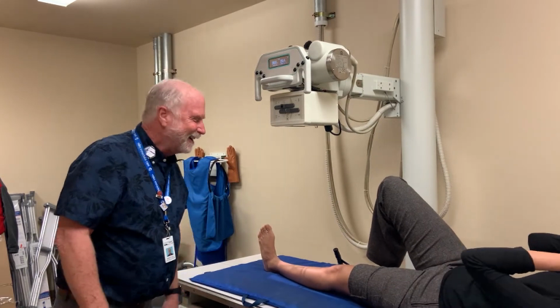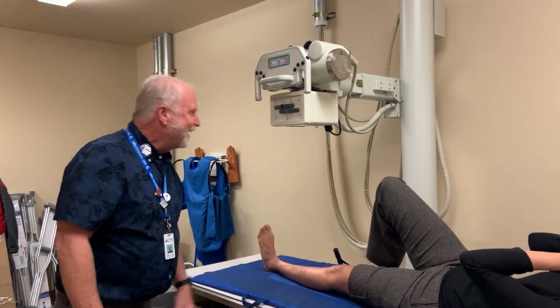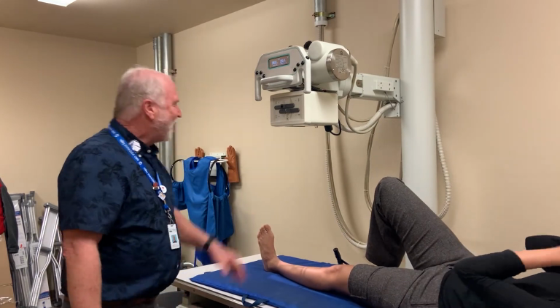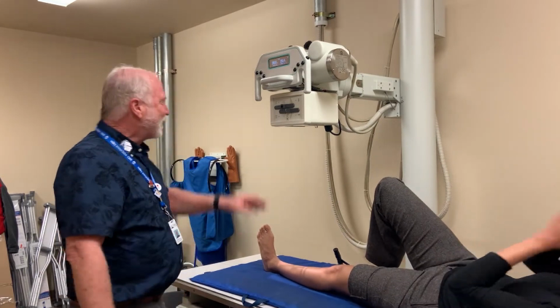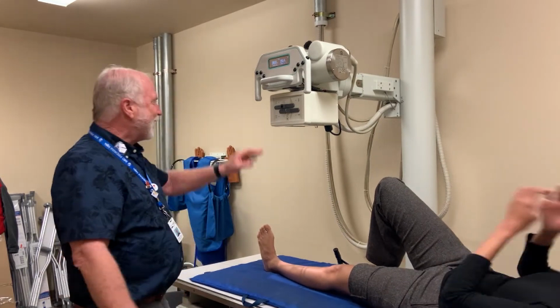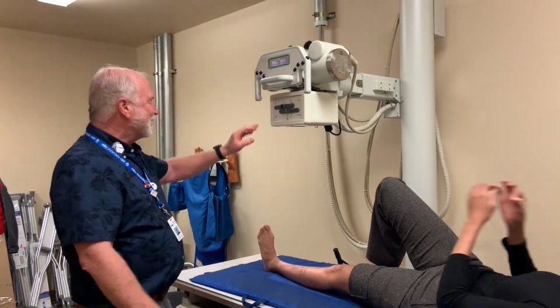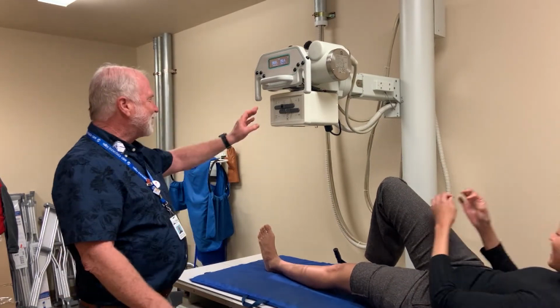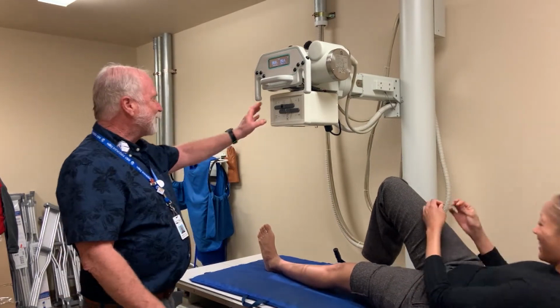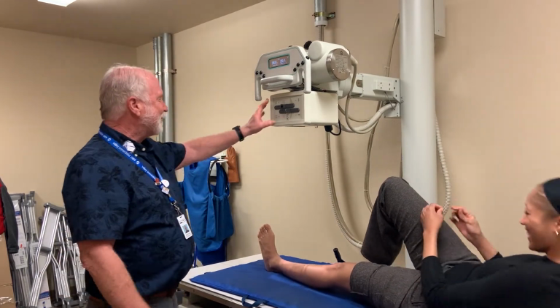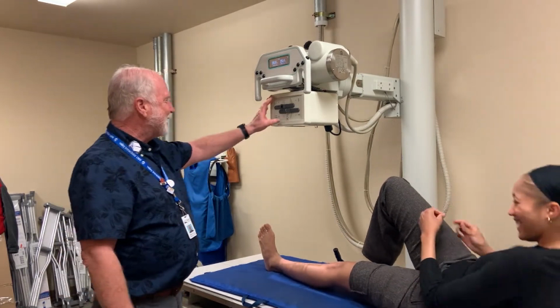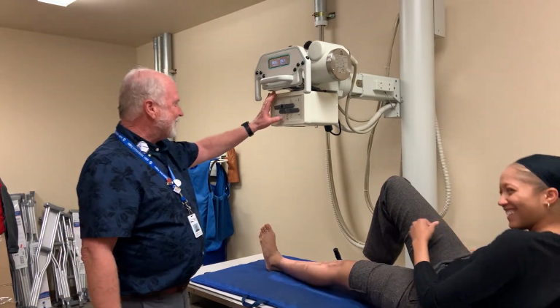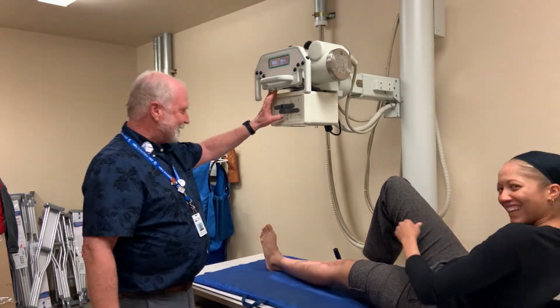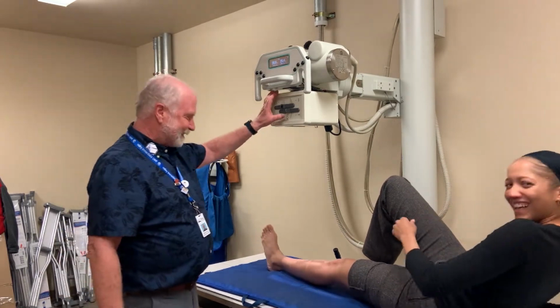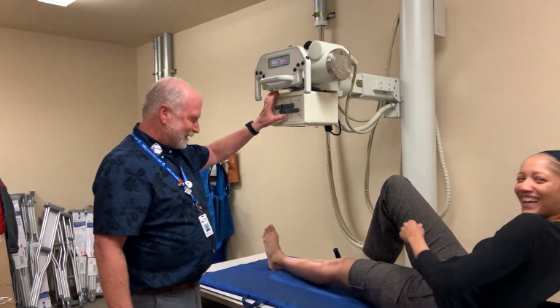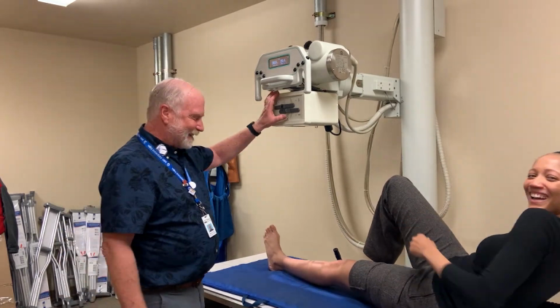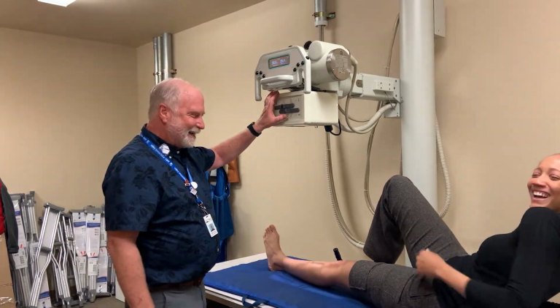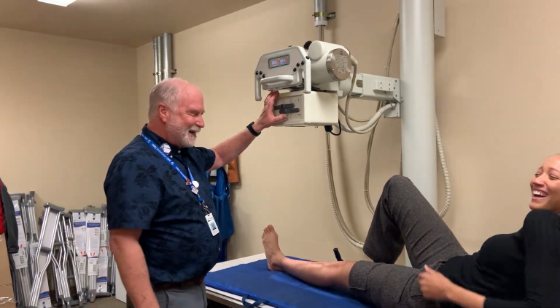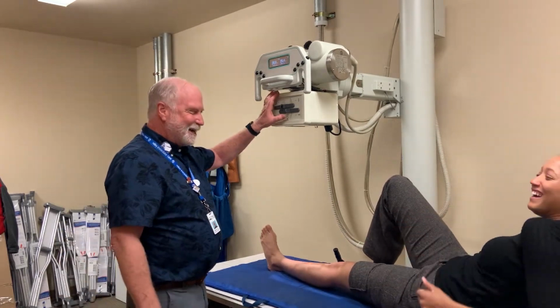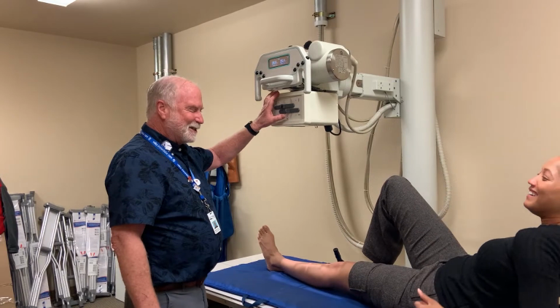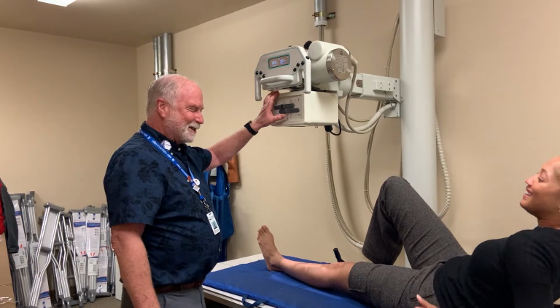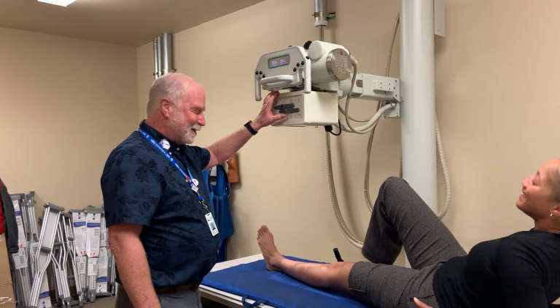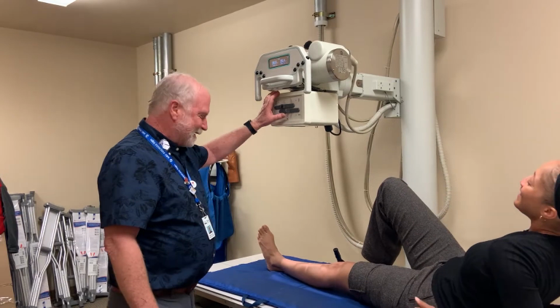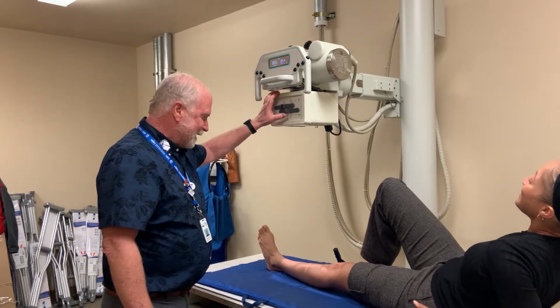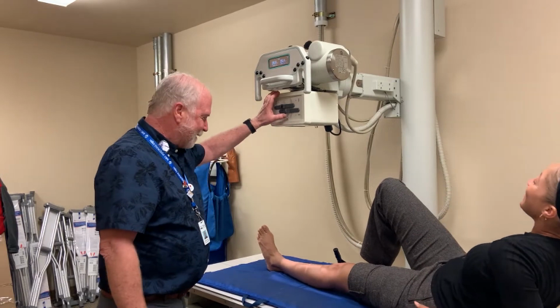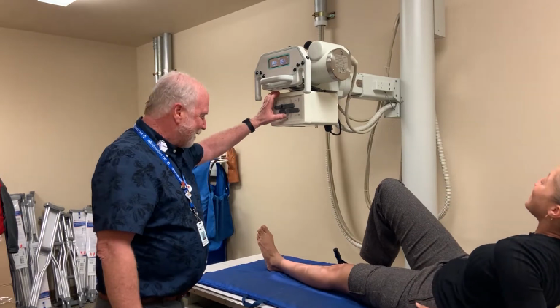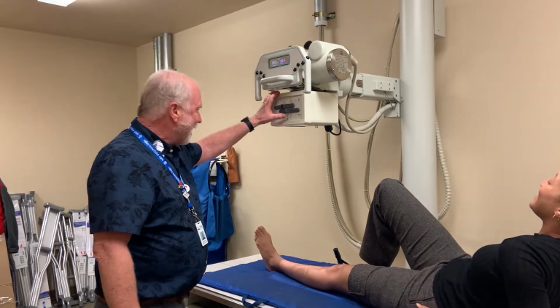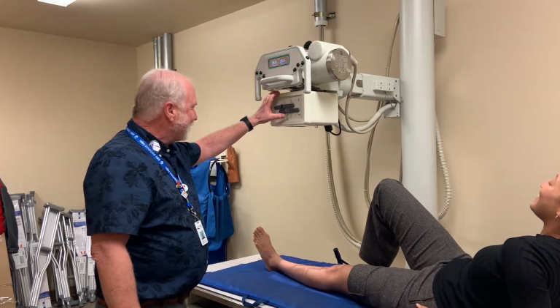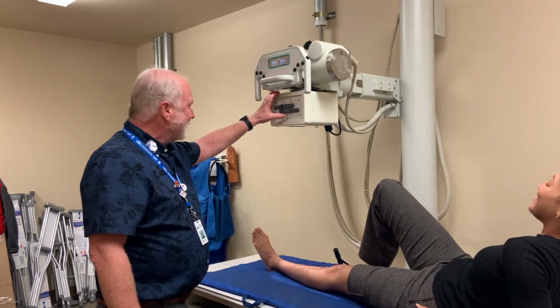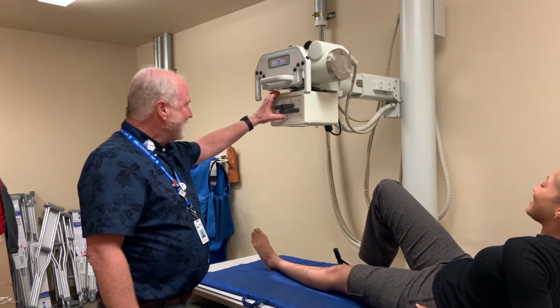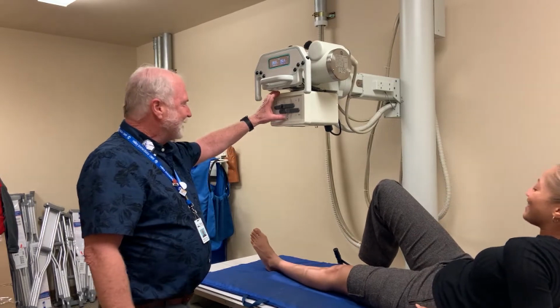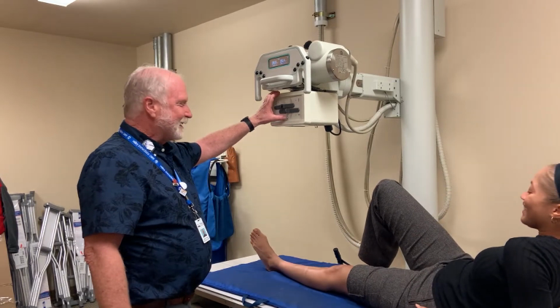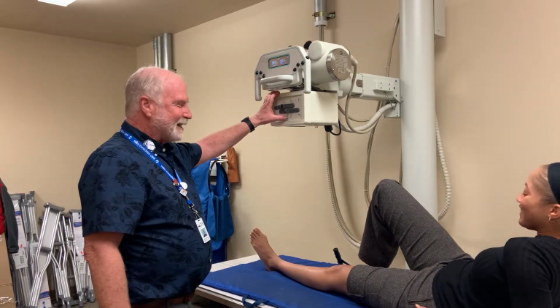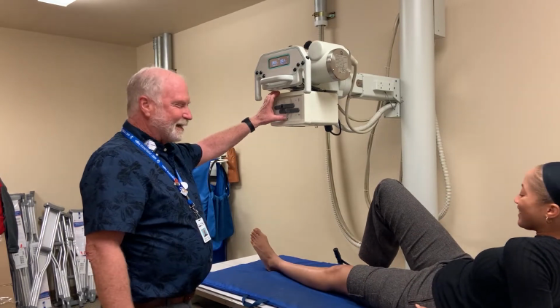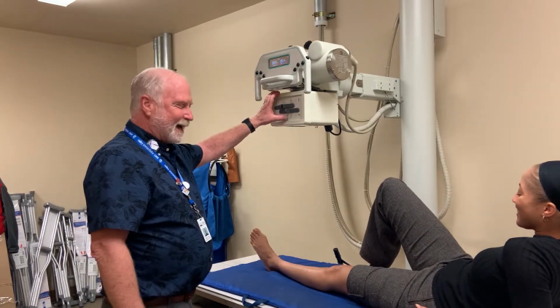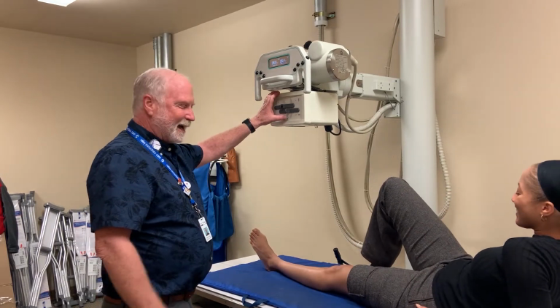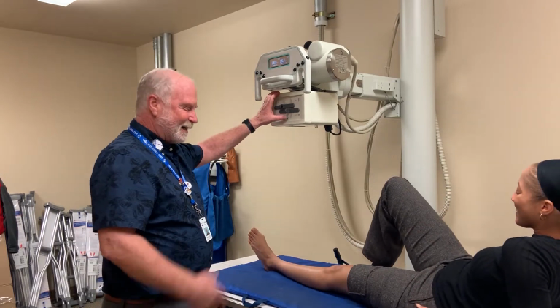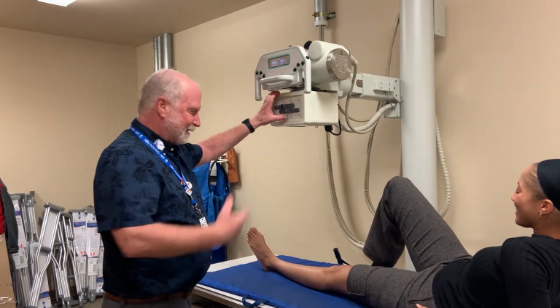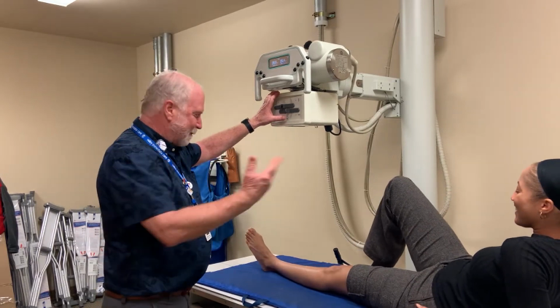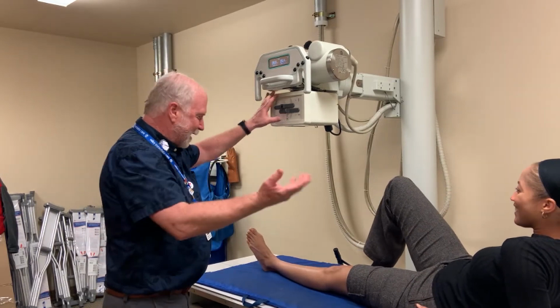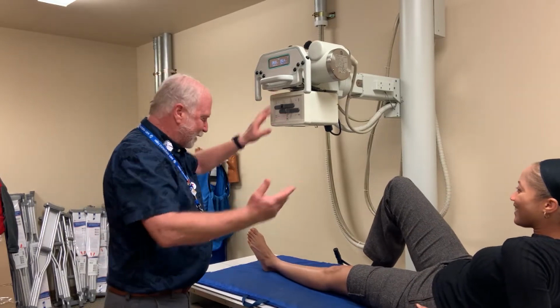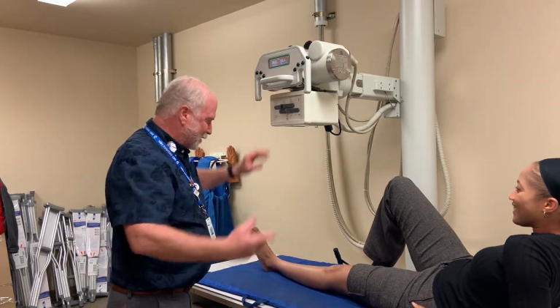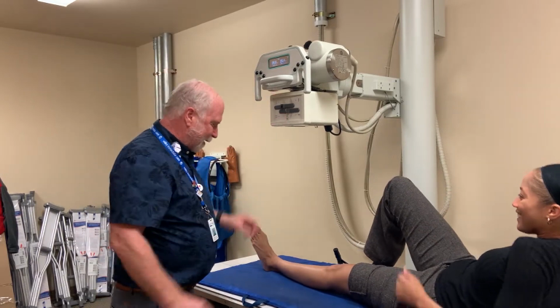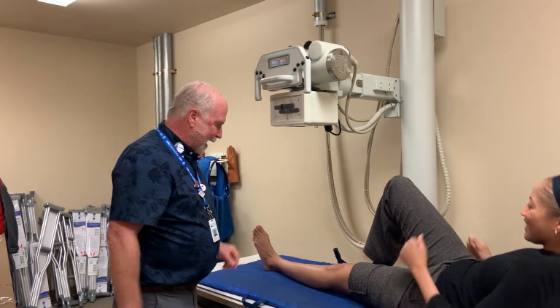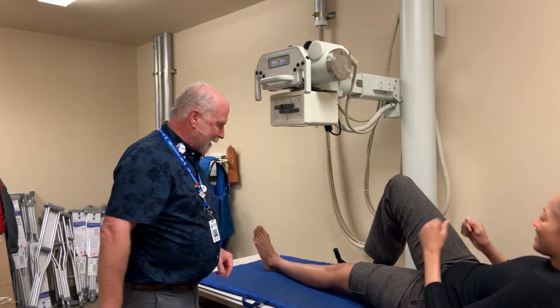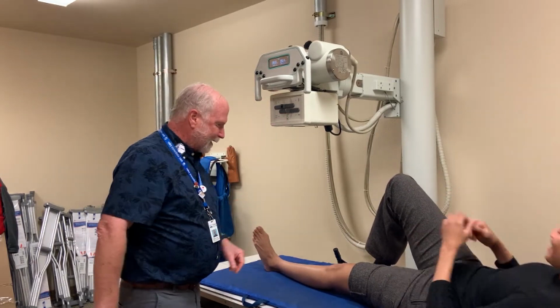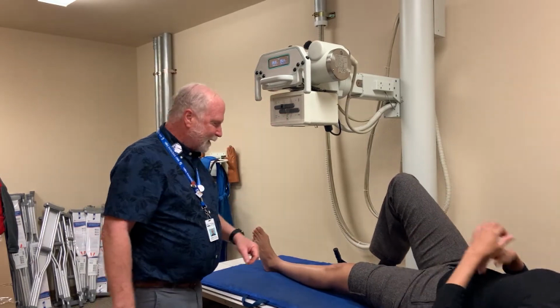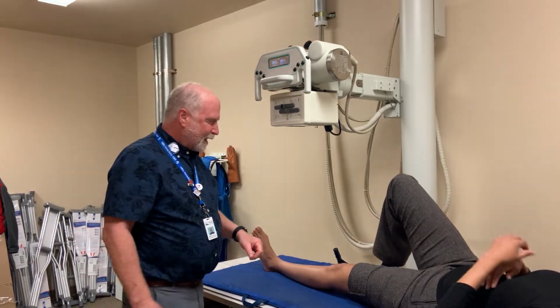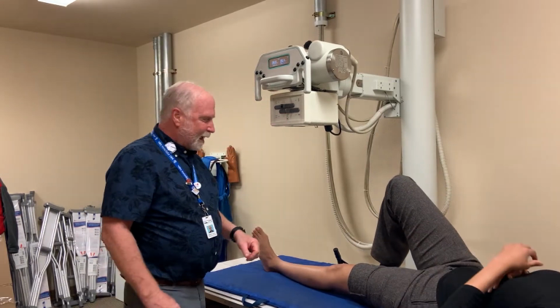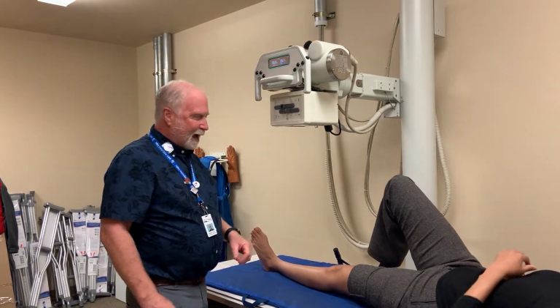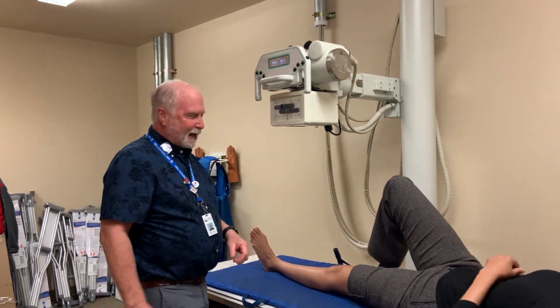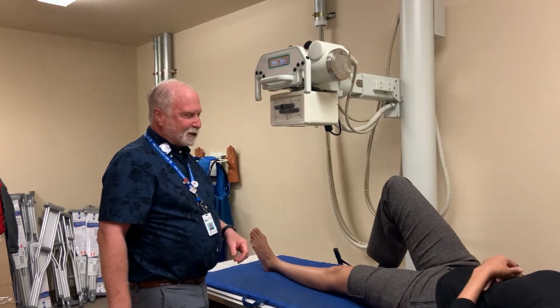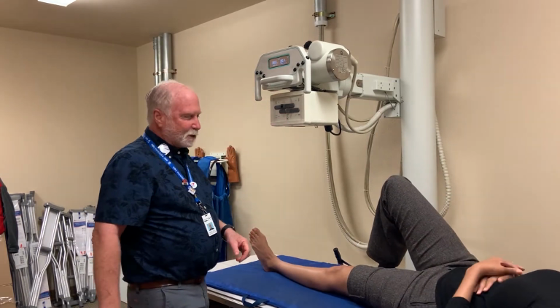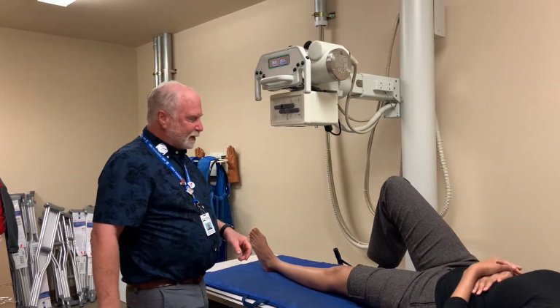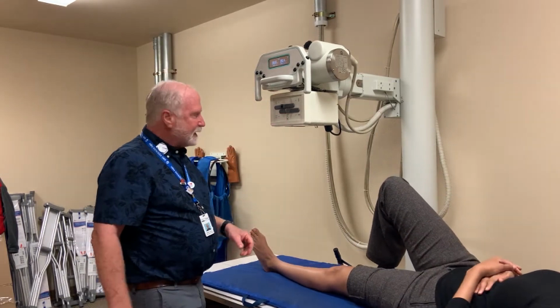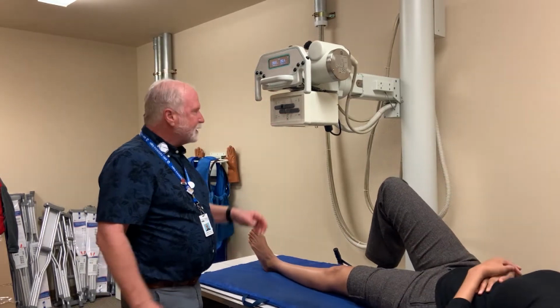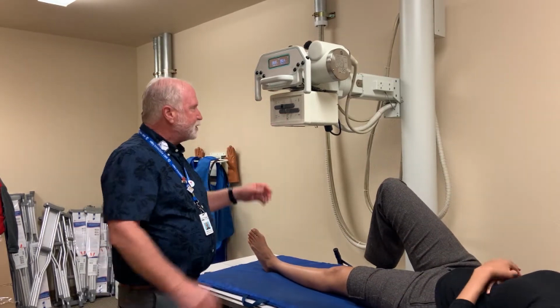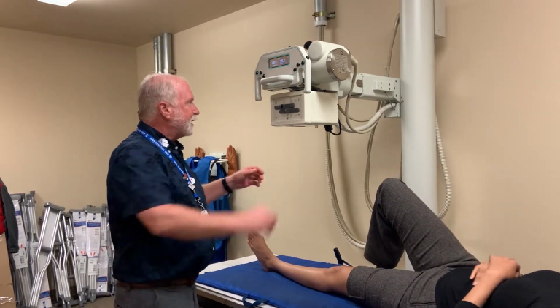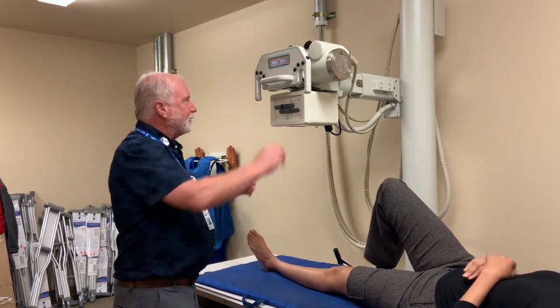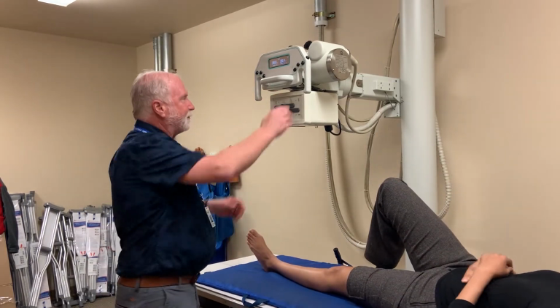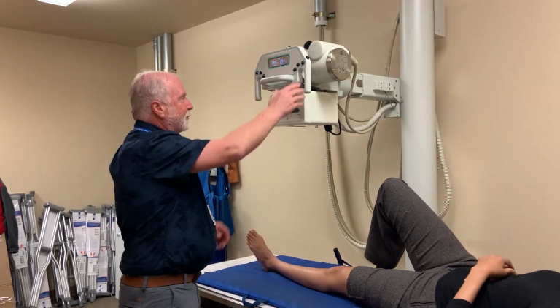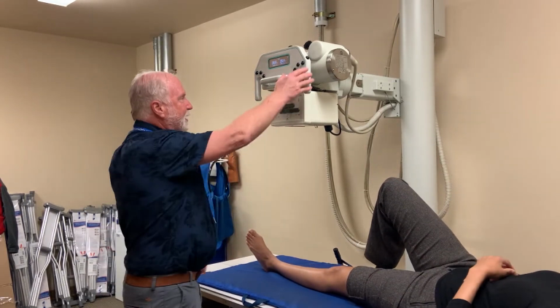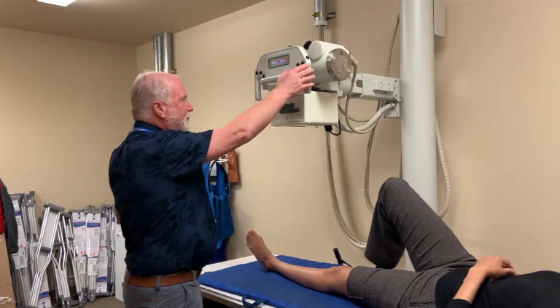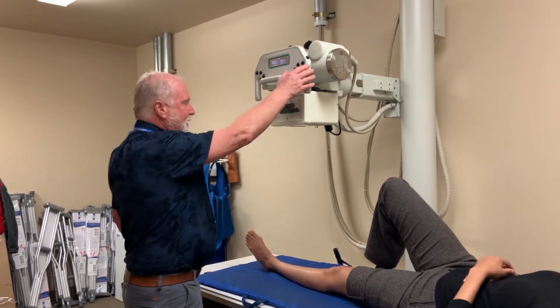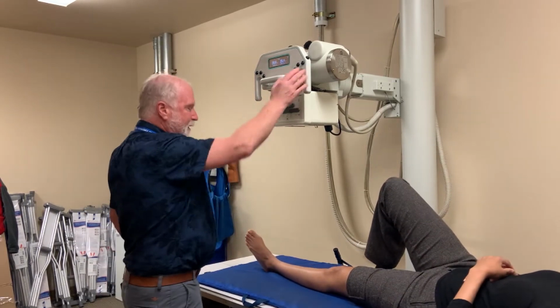Okay, let's talk about knees. So I'm going to have Nikki lay back on her back. Knees generally from an AP.